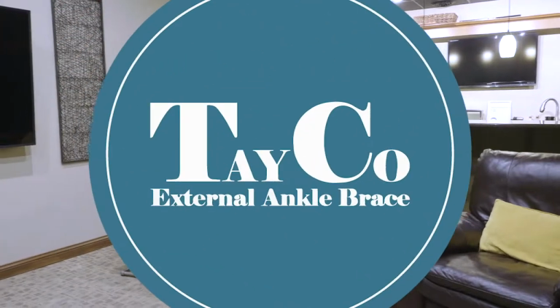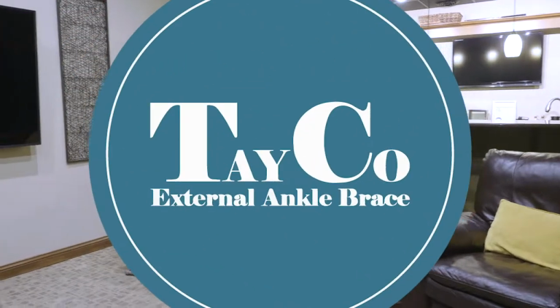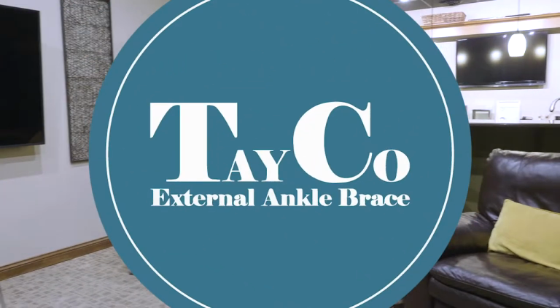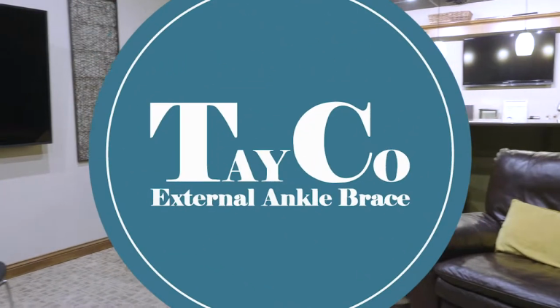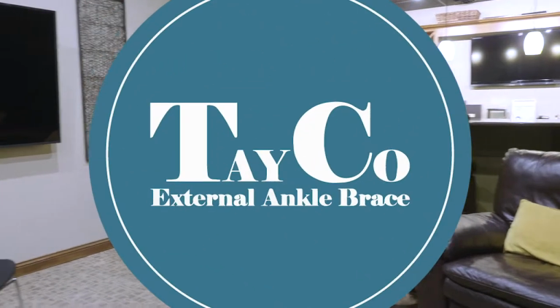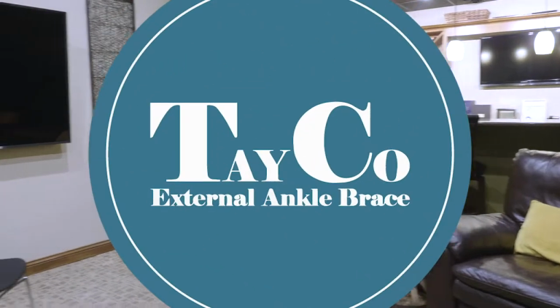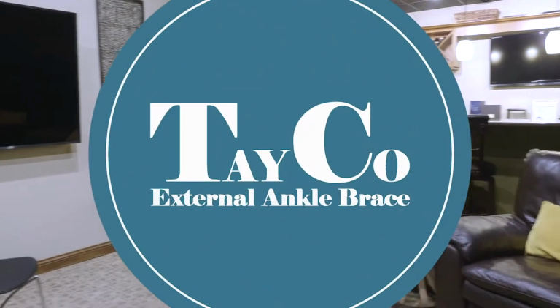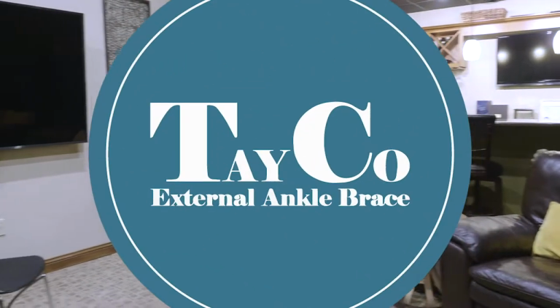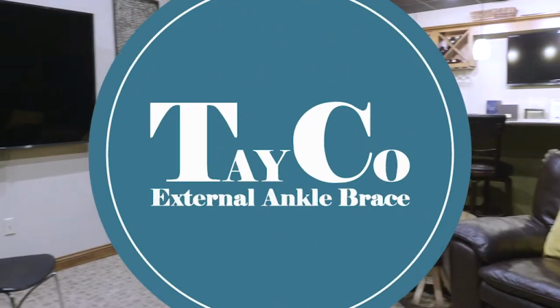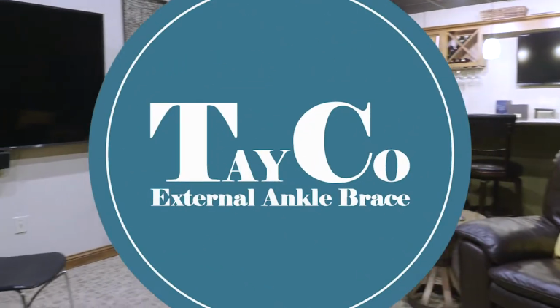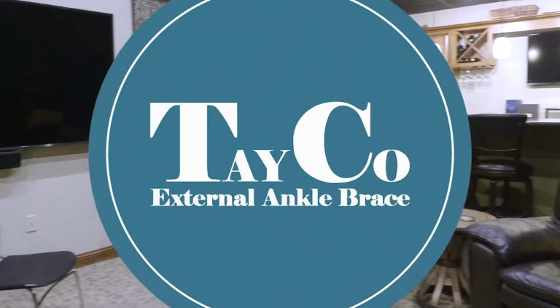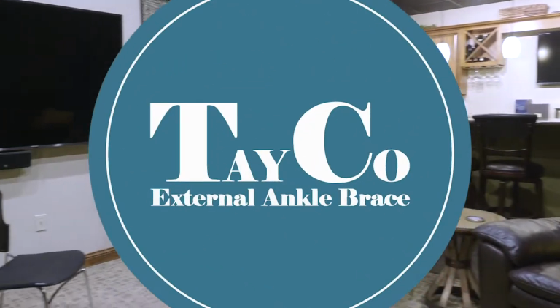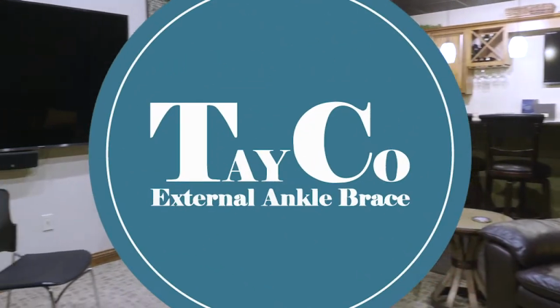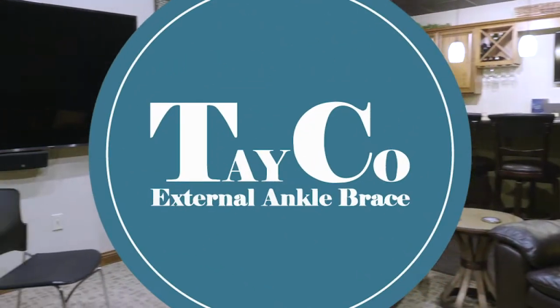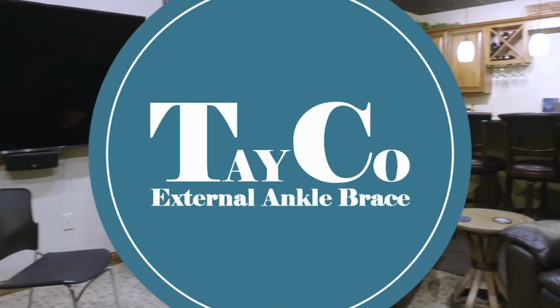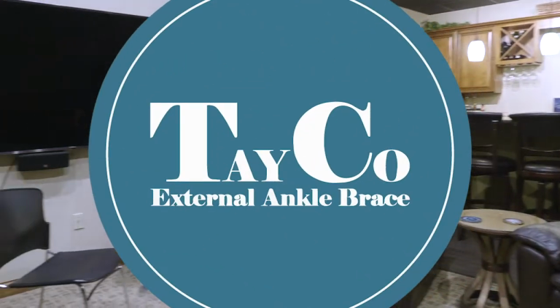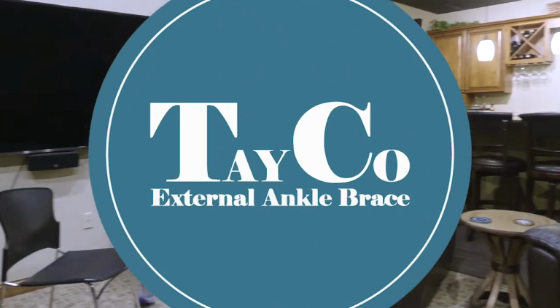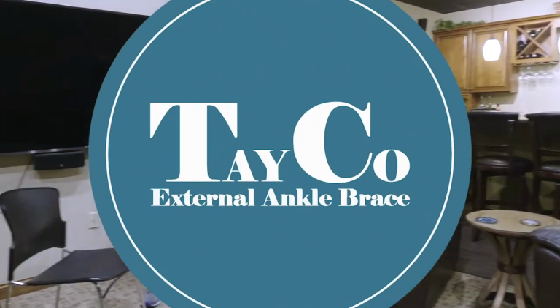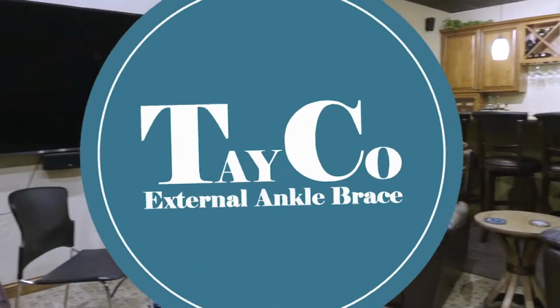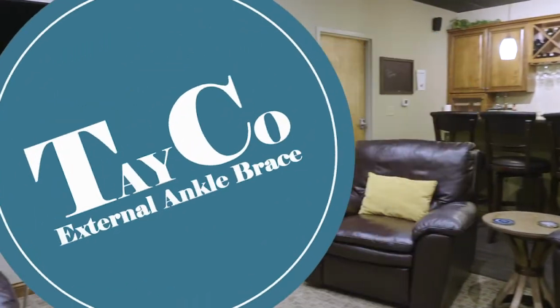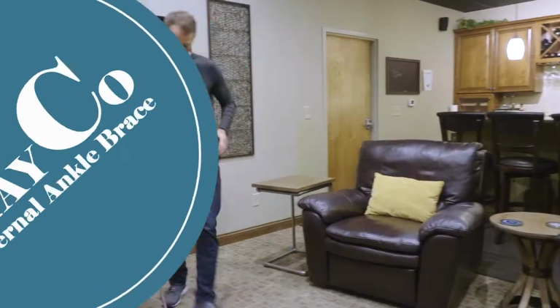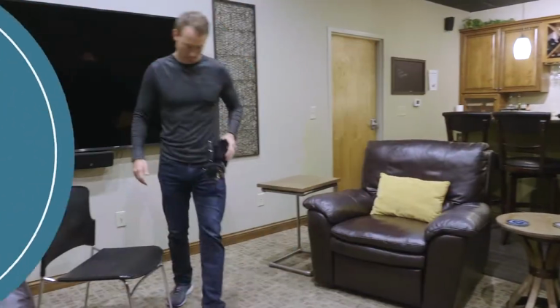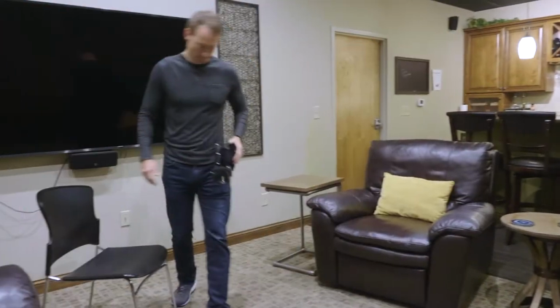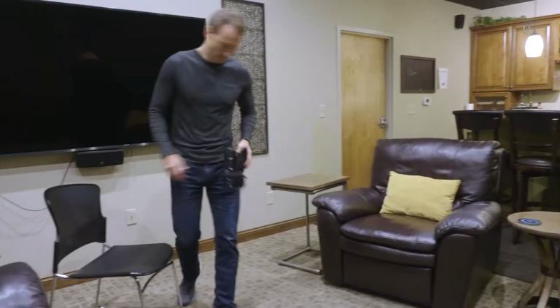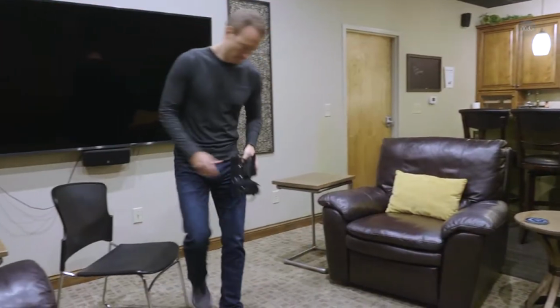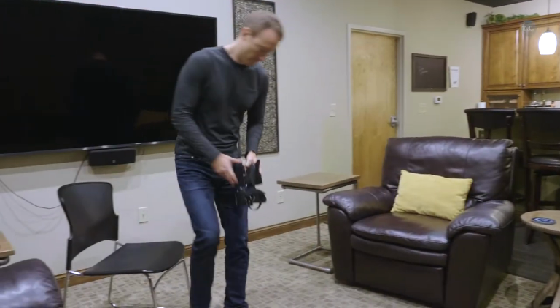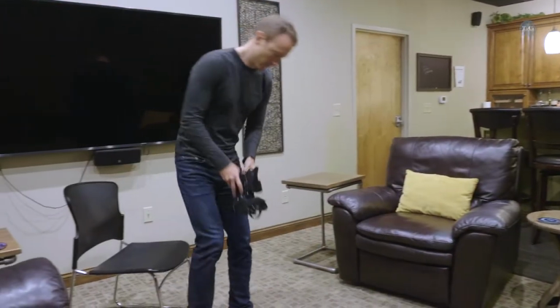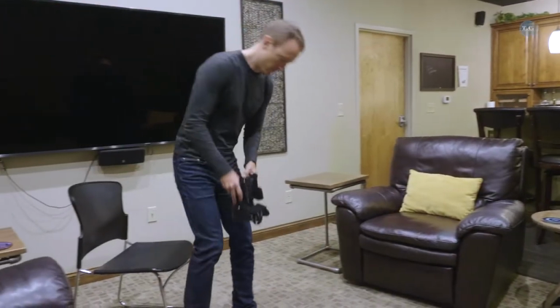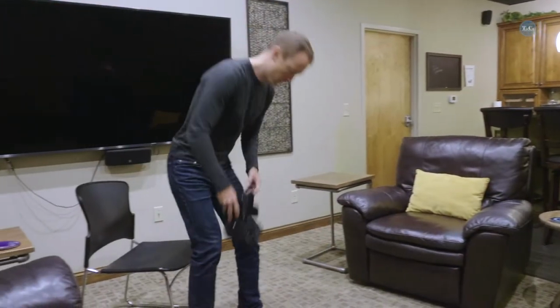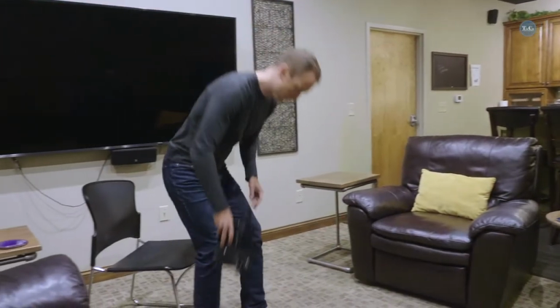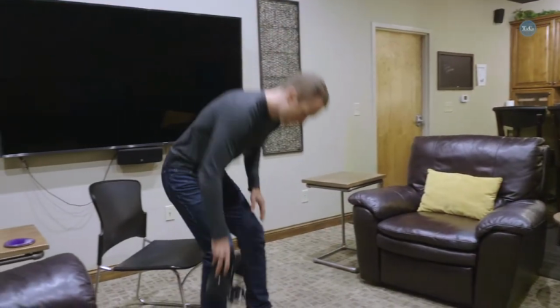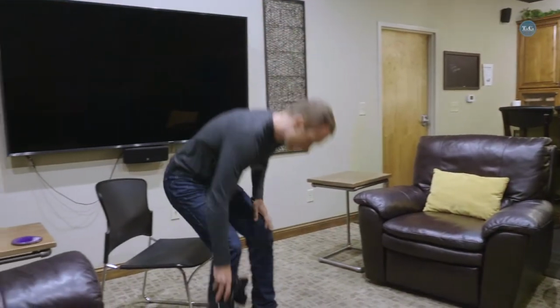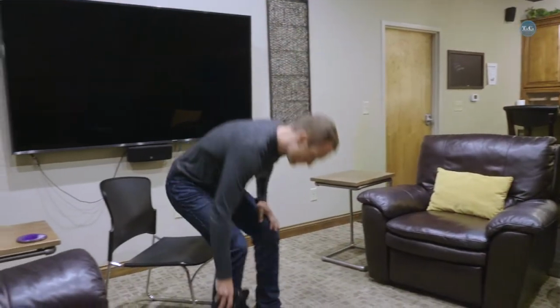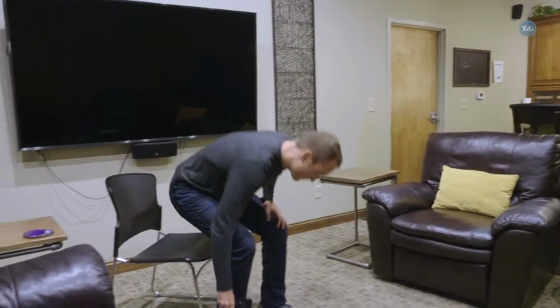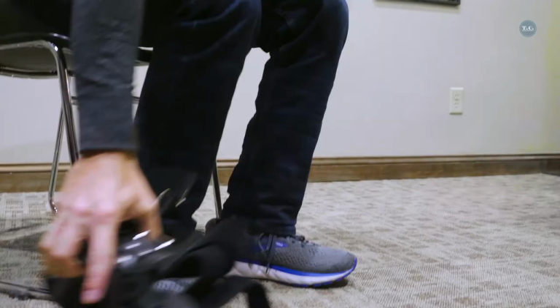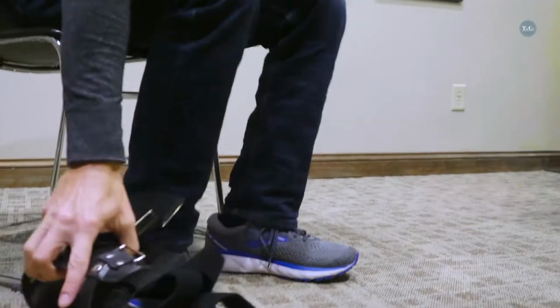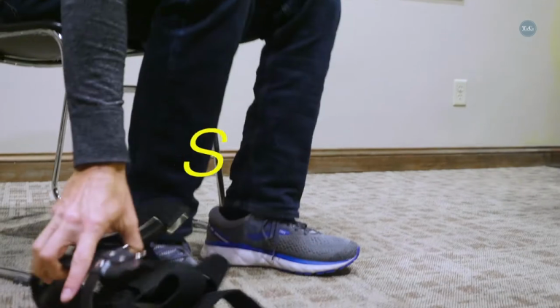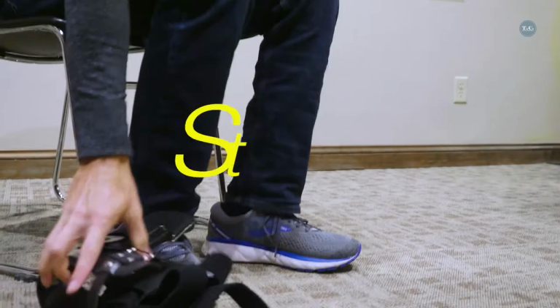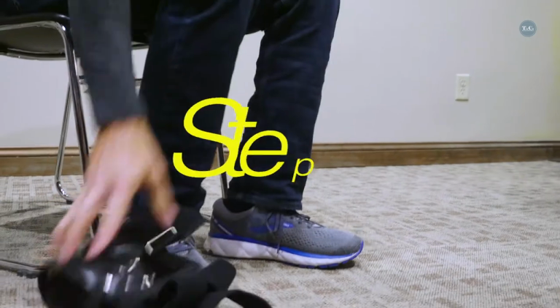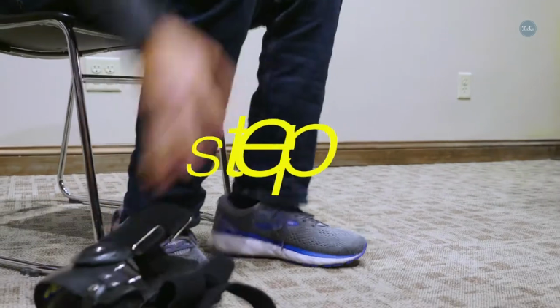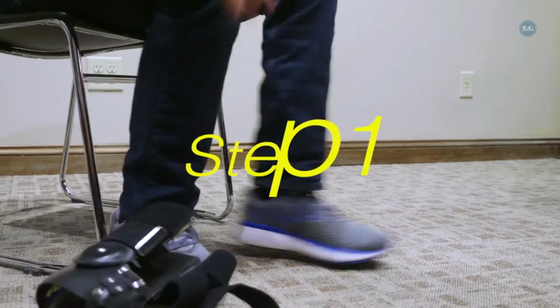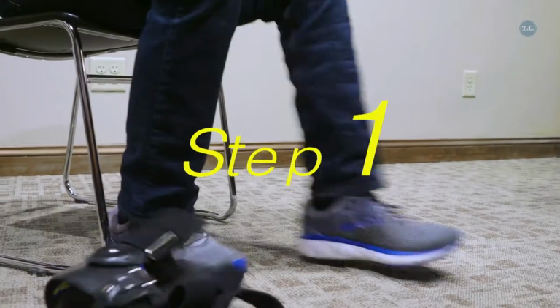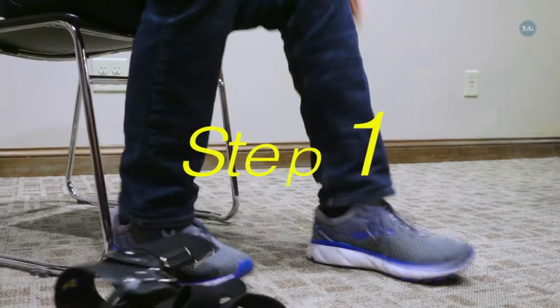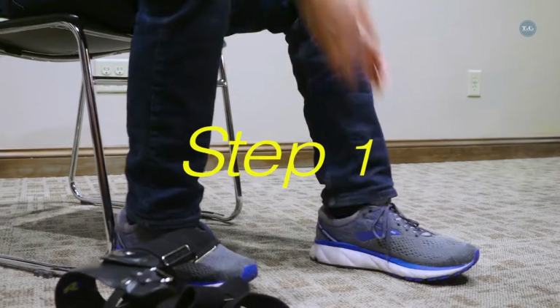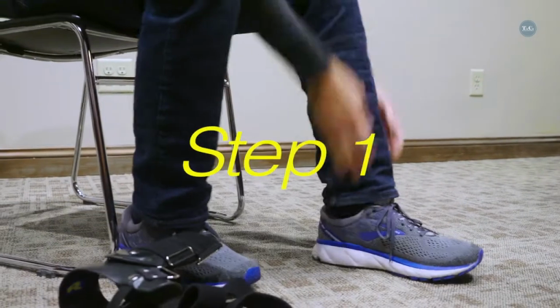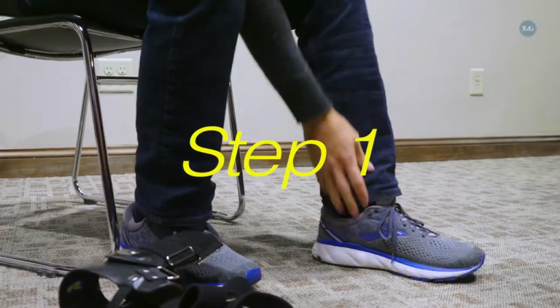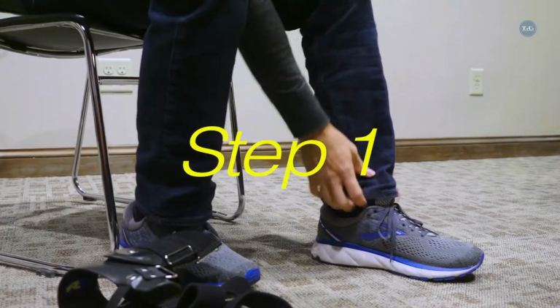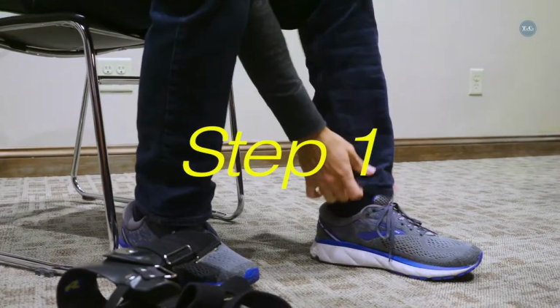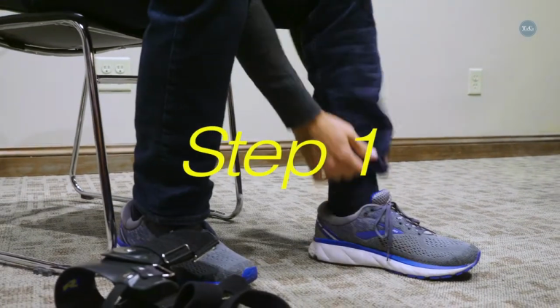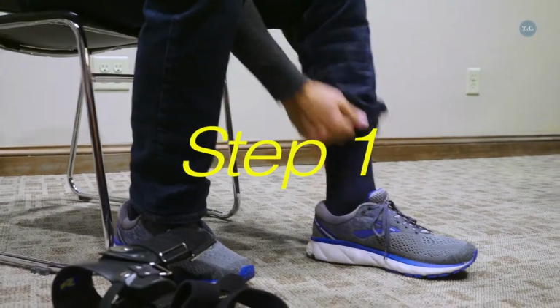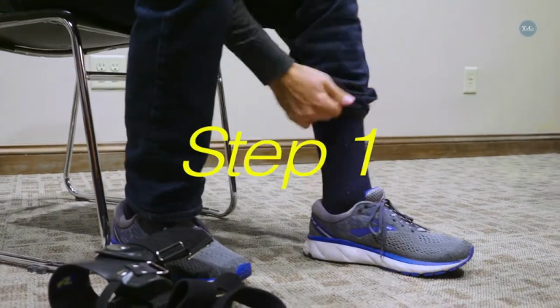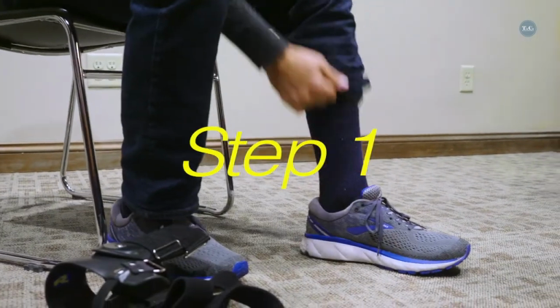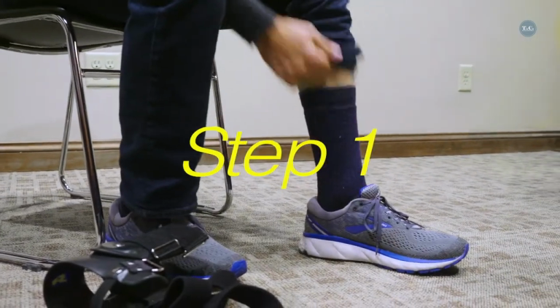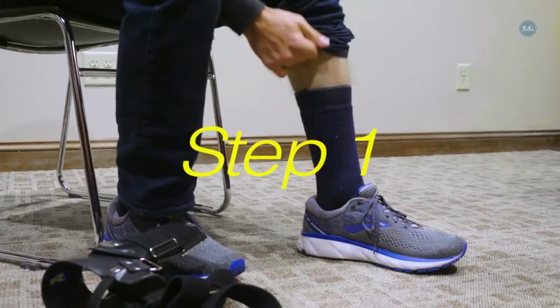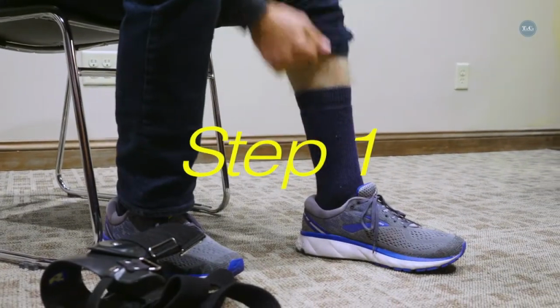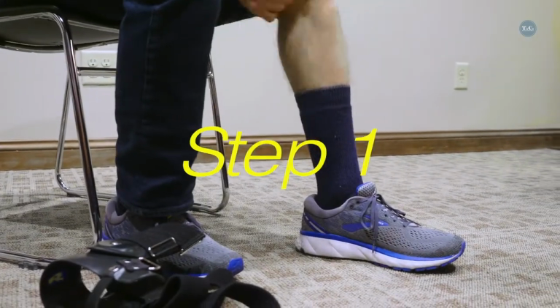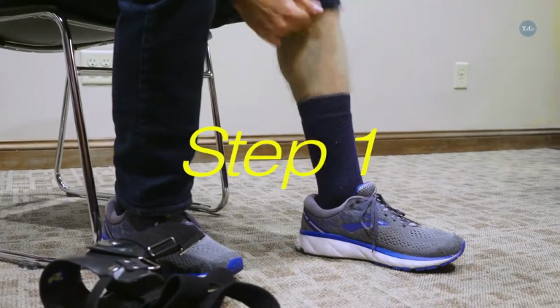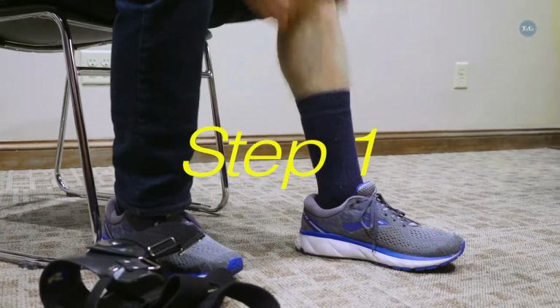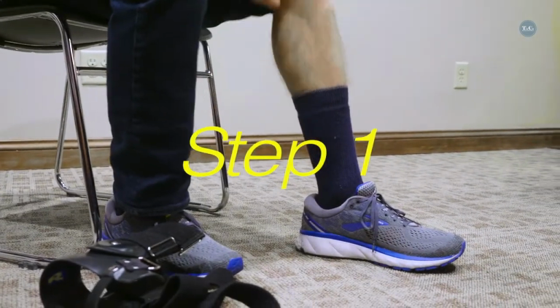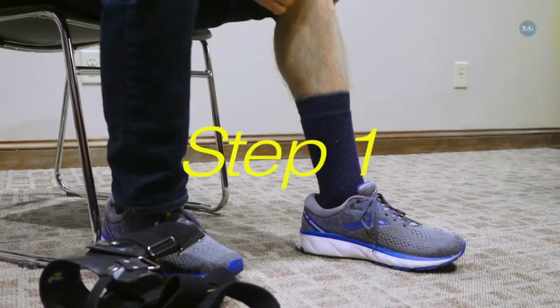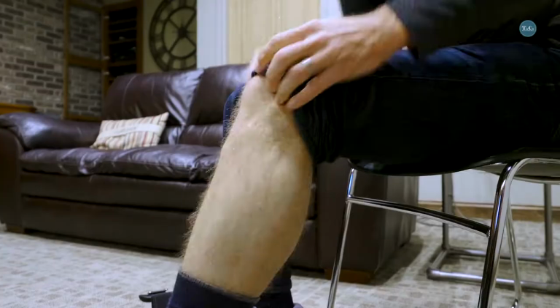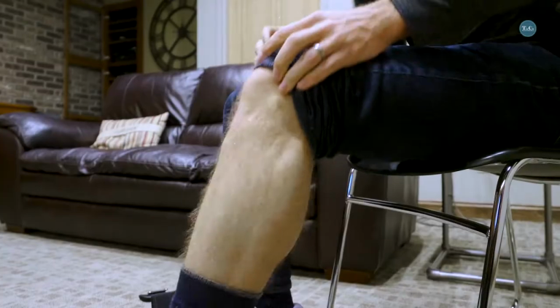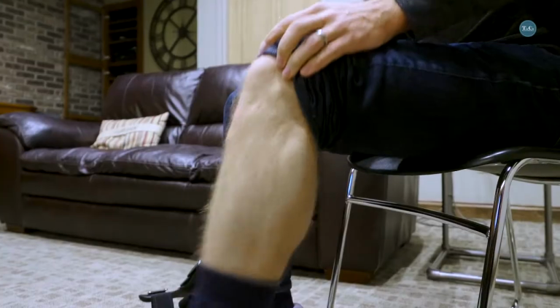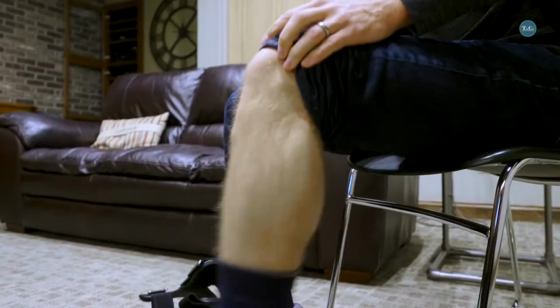How to put on the custom Tayco external ankle brace. While seated, bend the leg to 90 degrees.